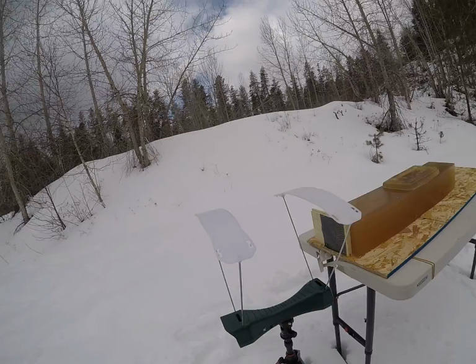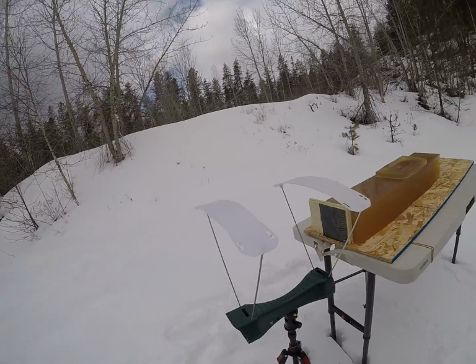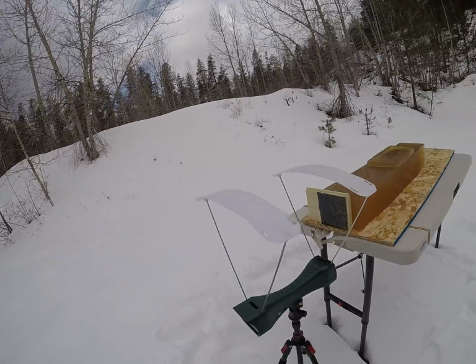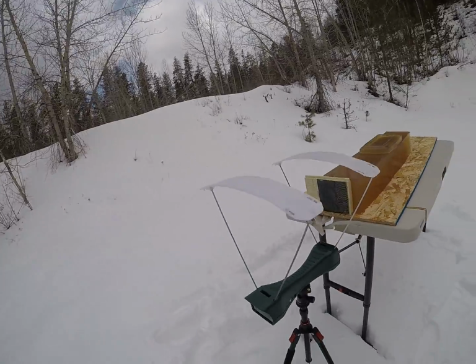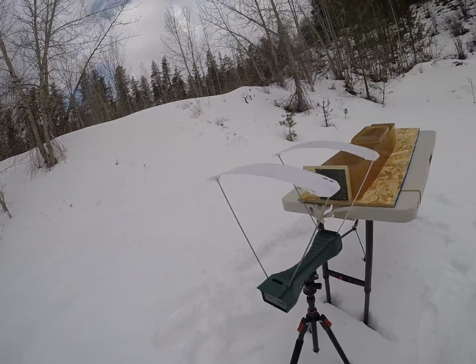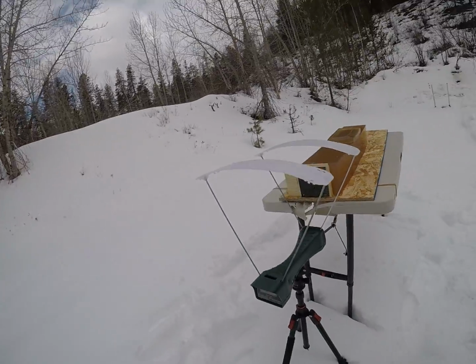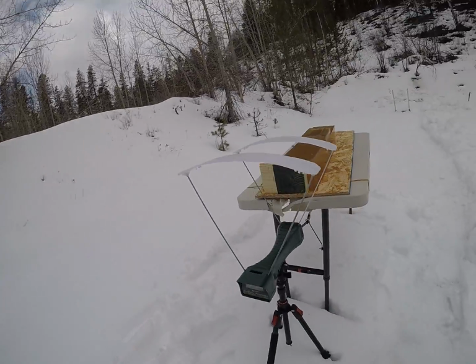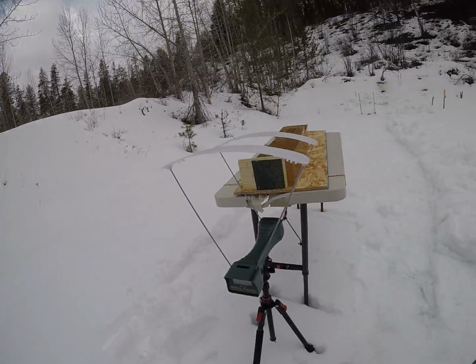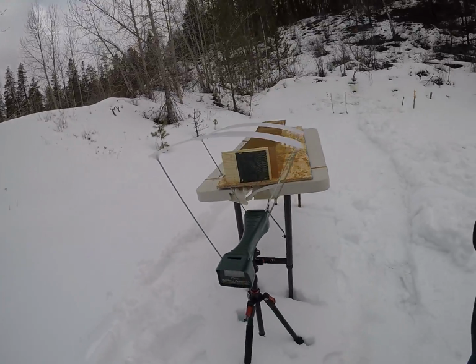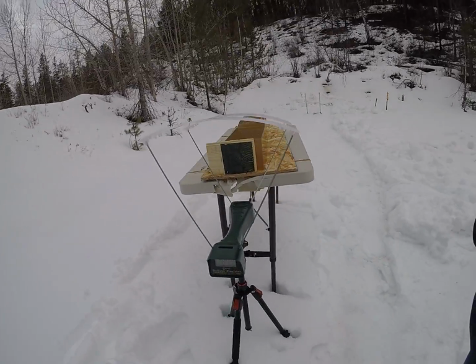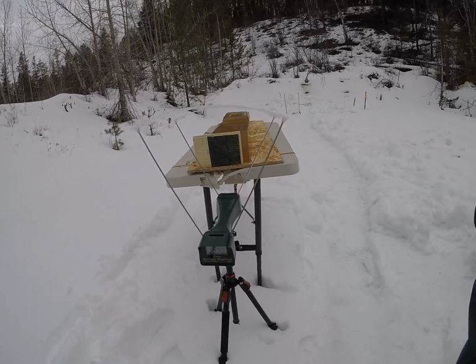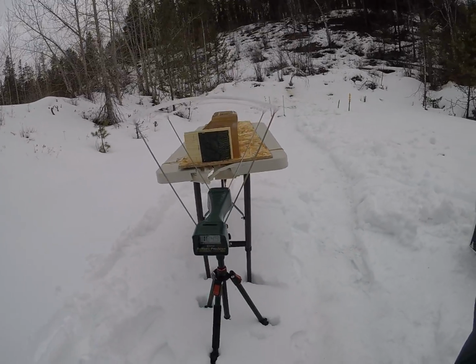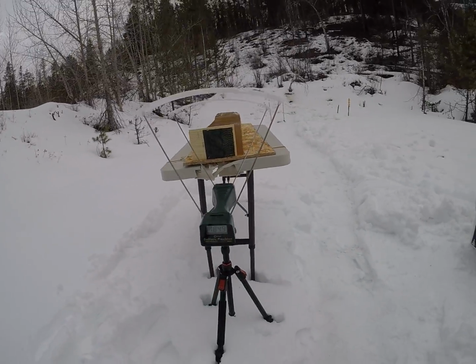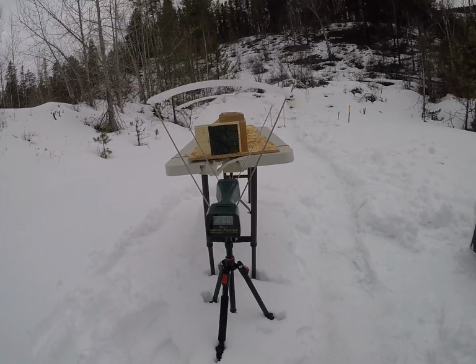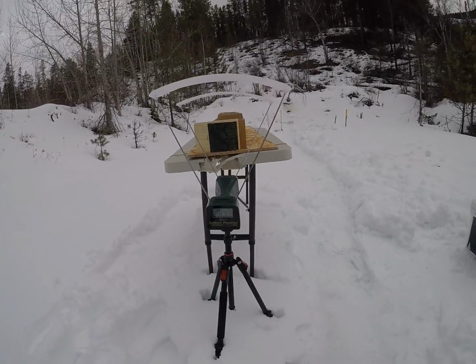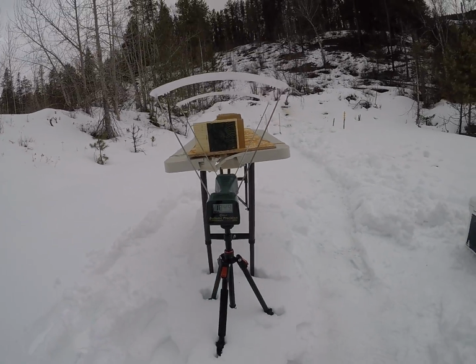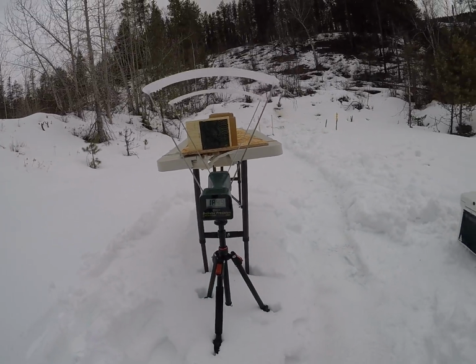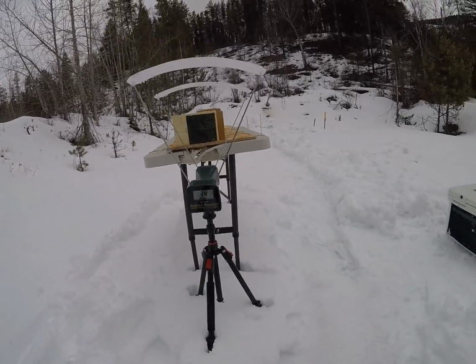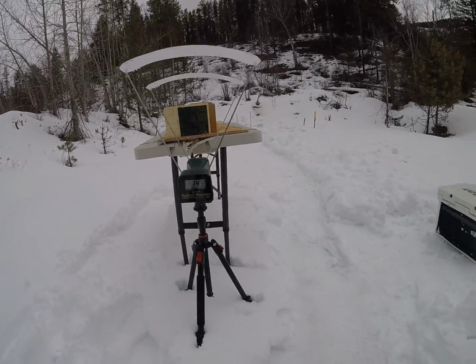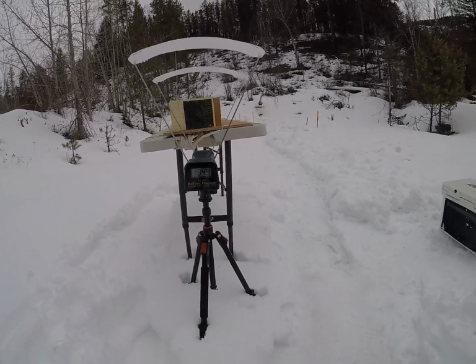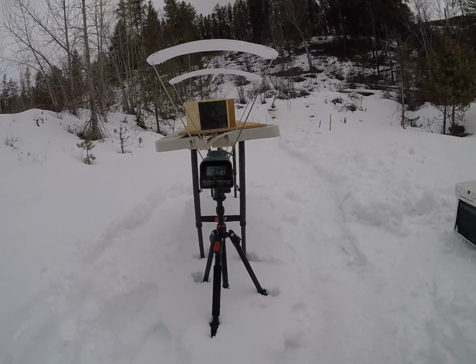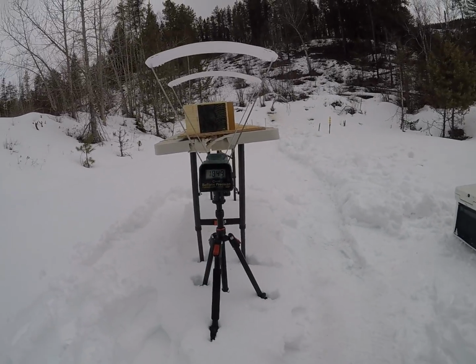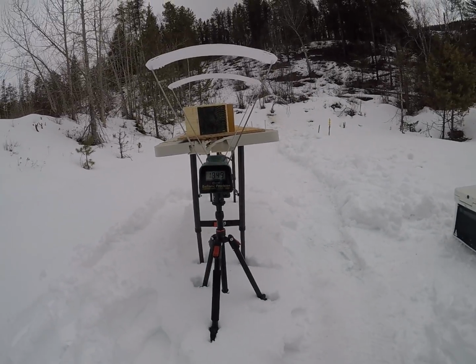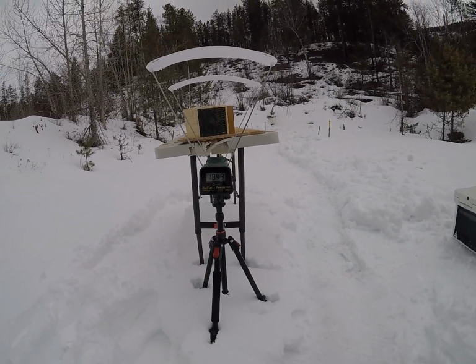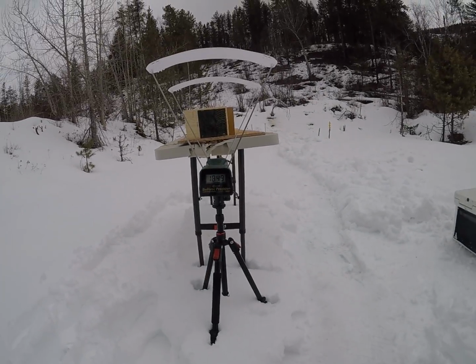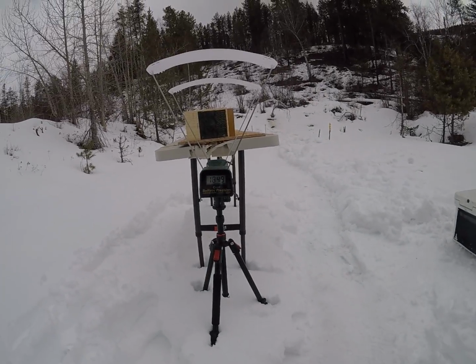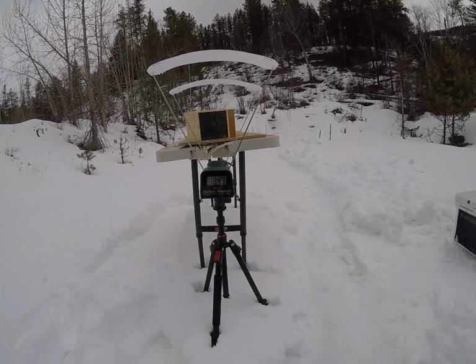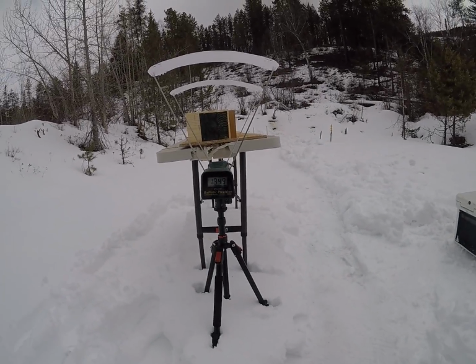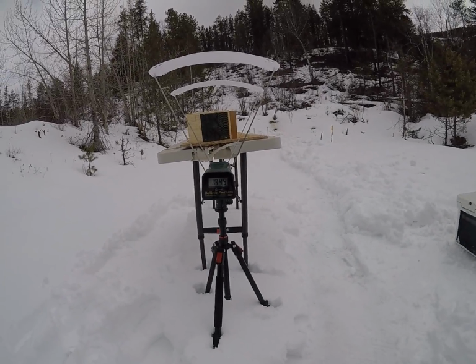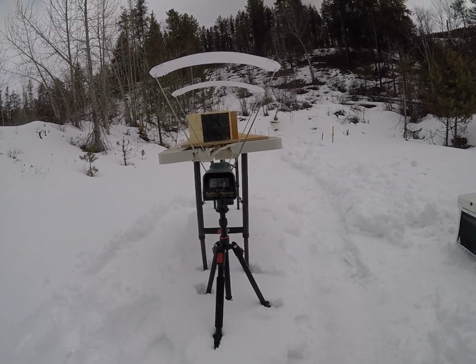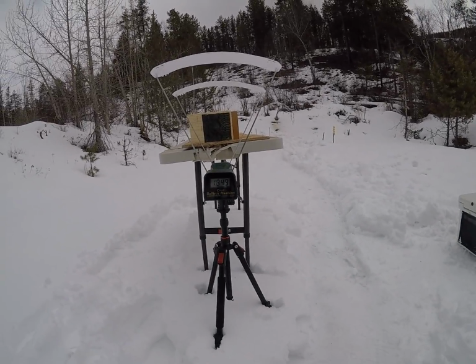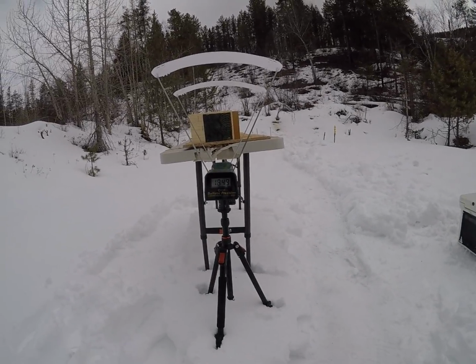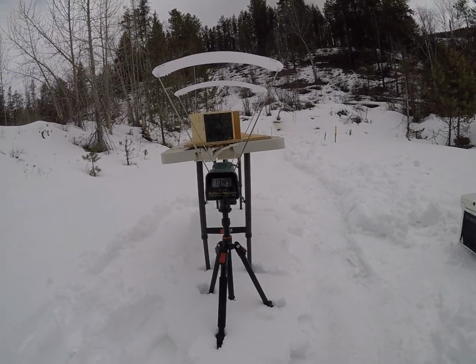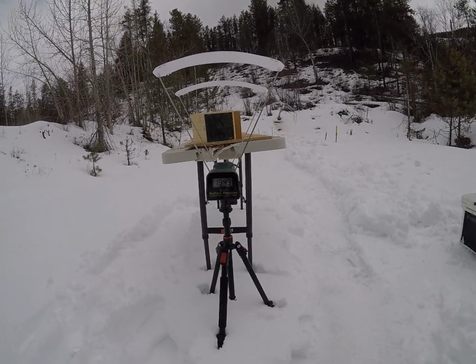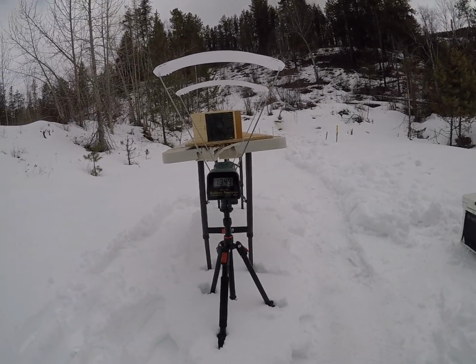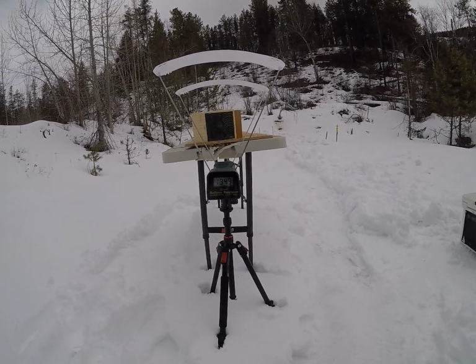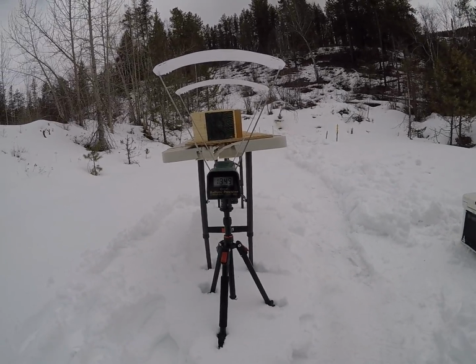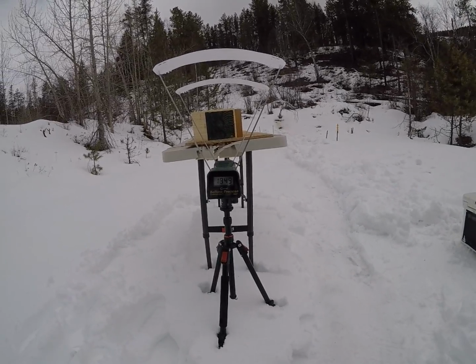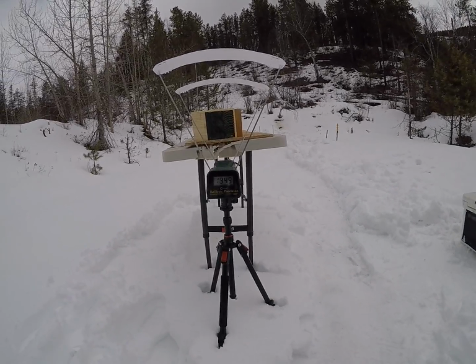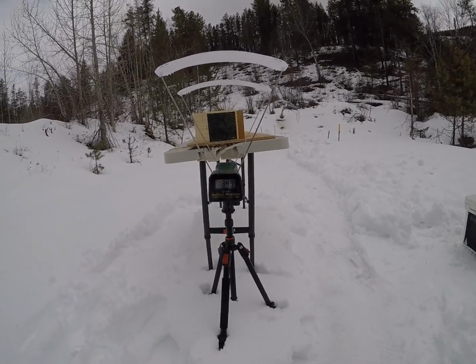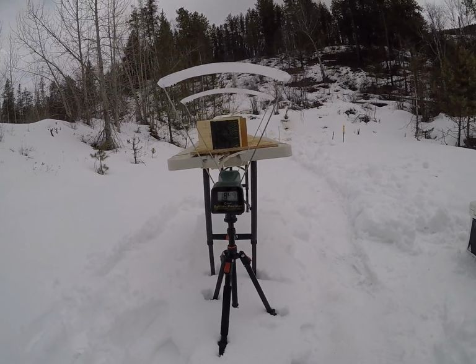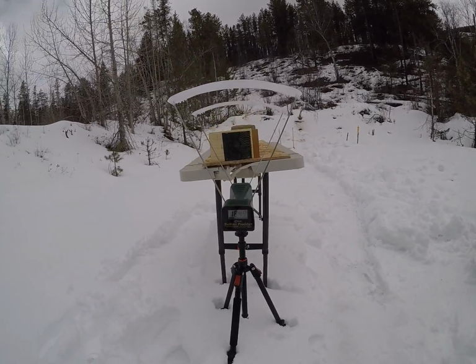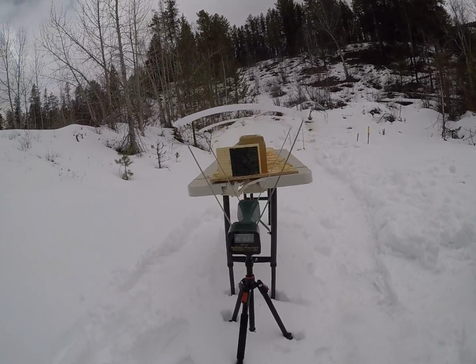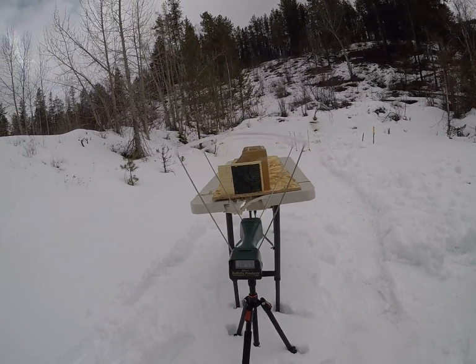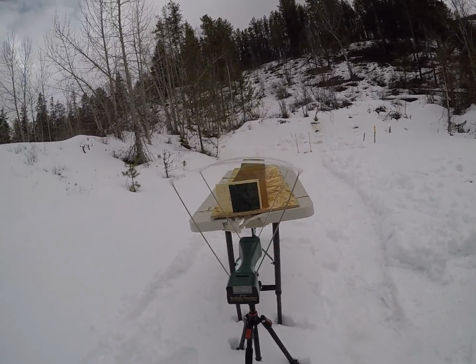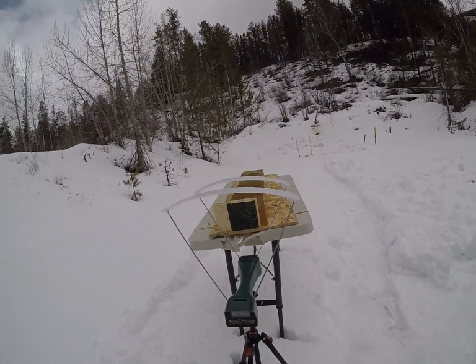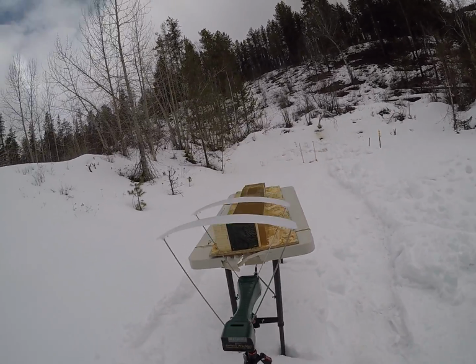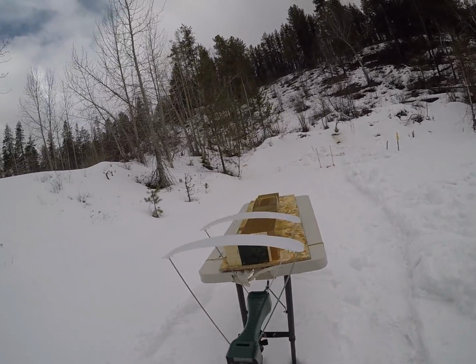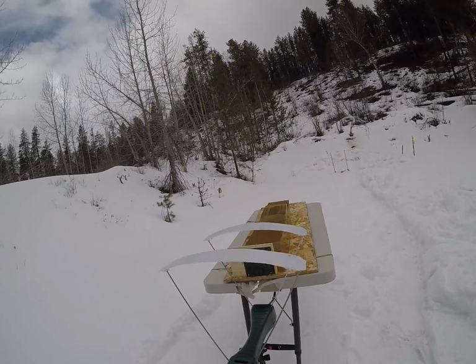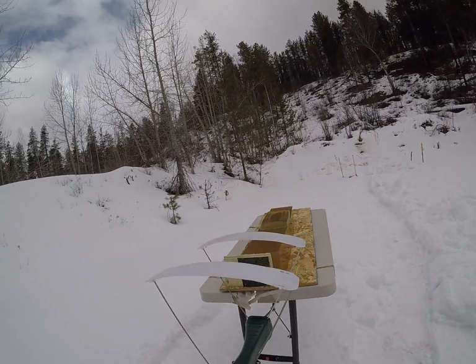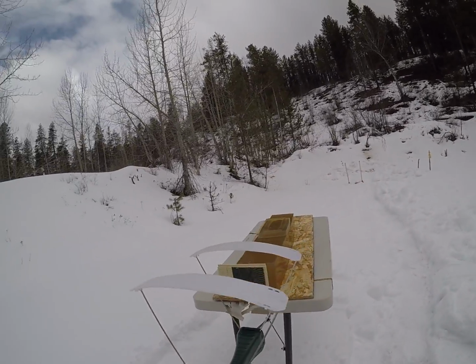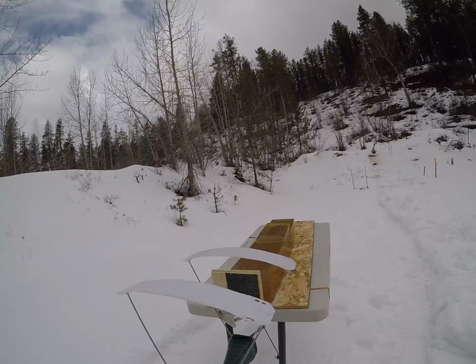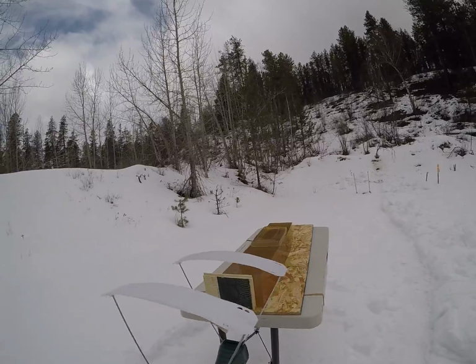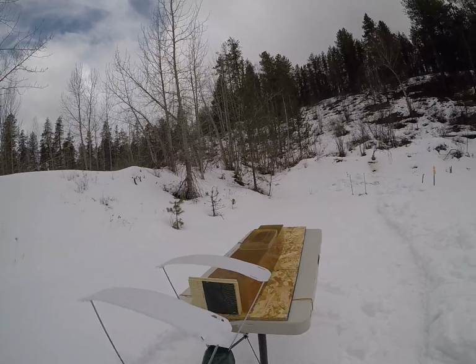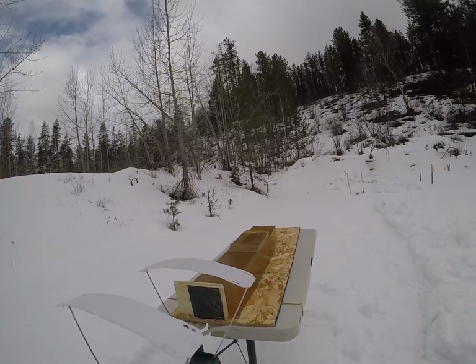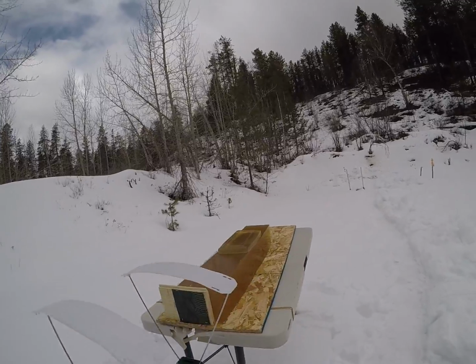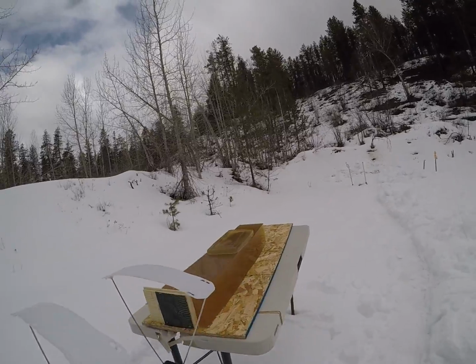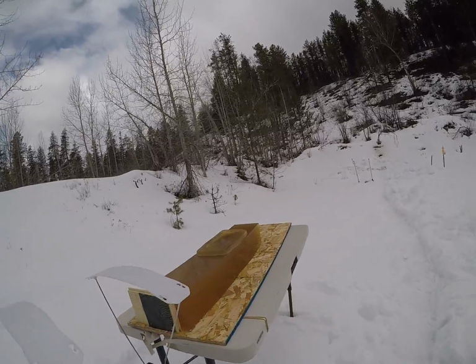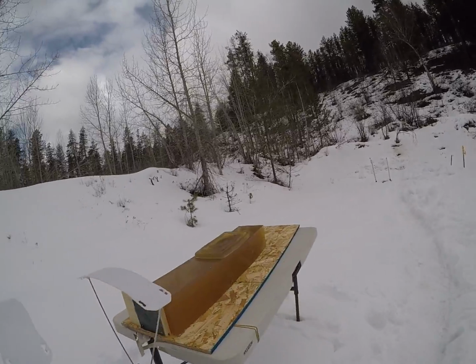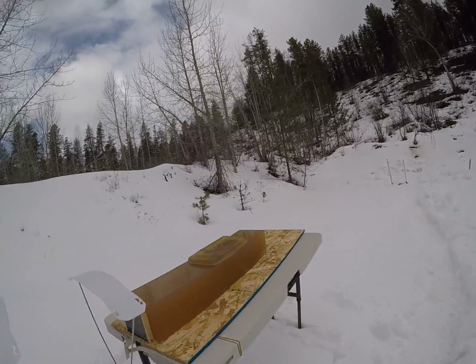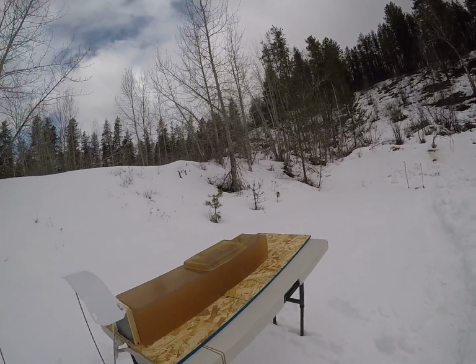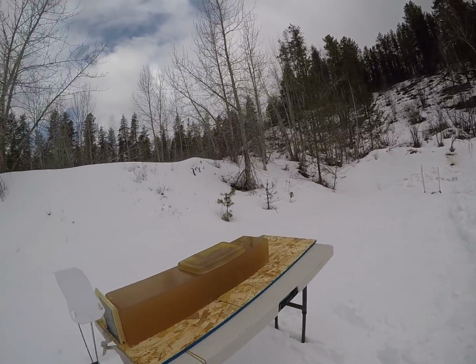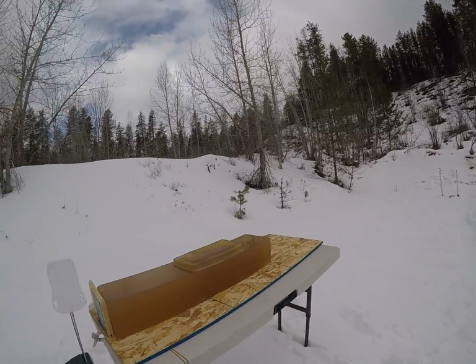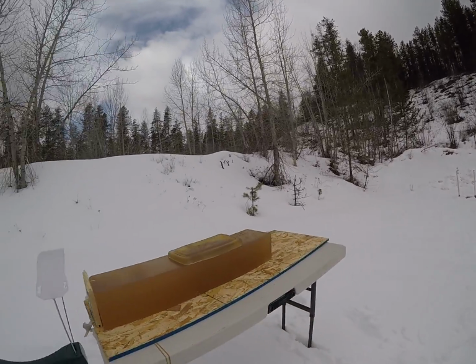That low velocity round was going at 1,849 feet per second.